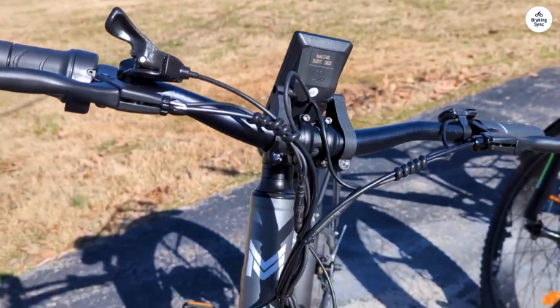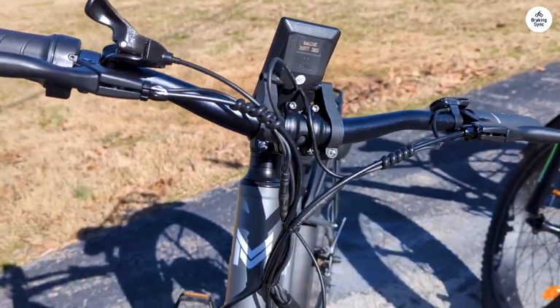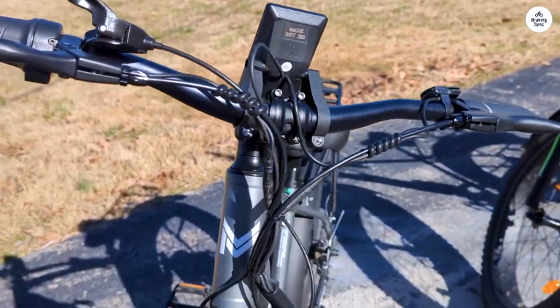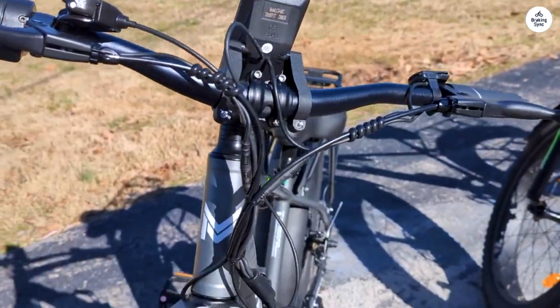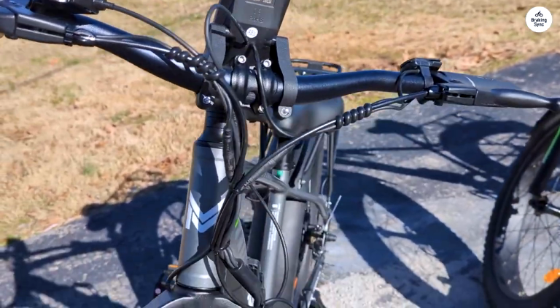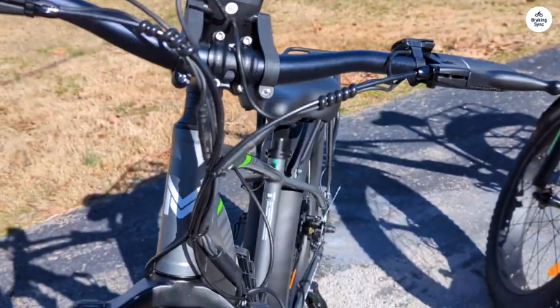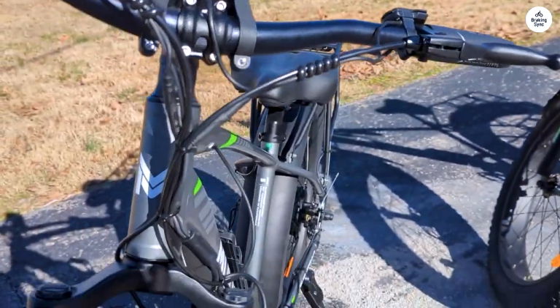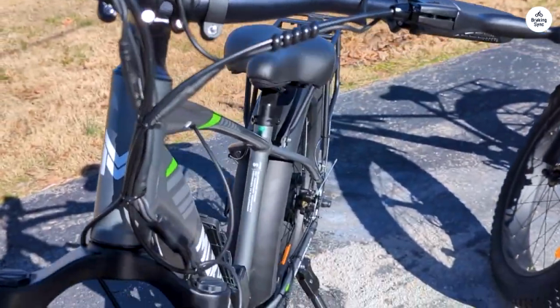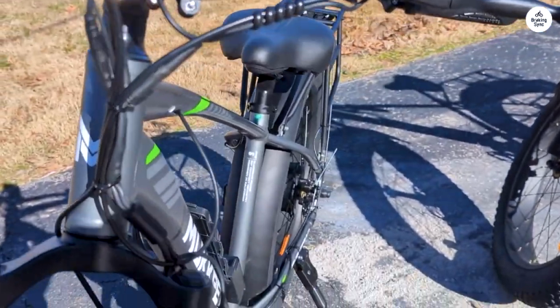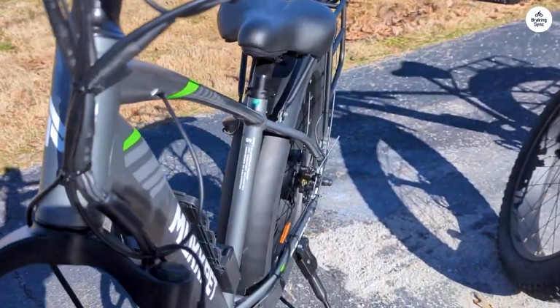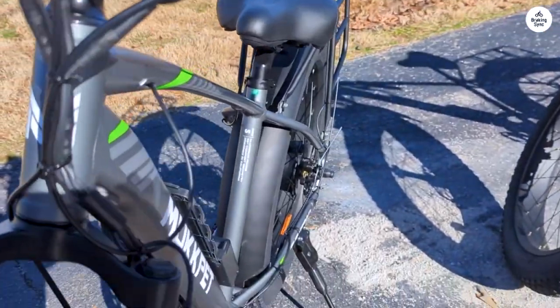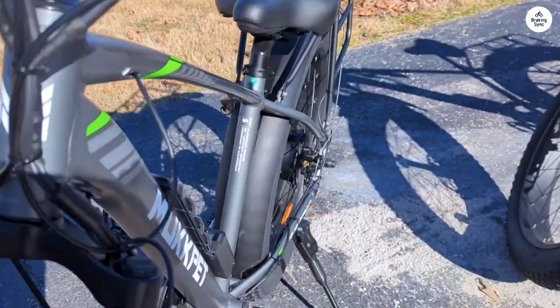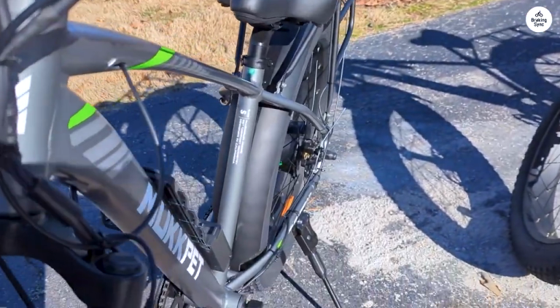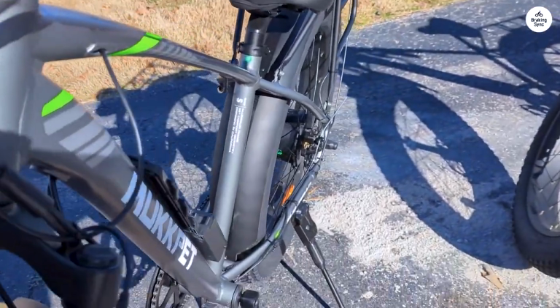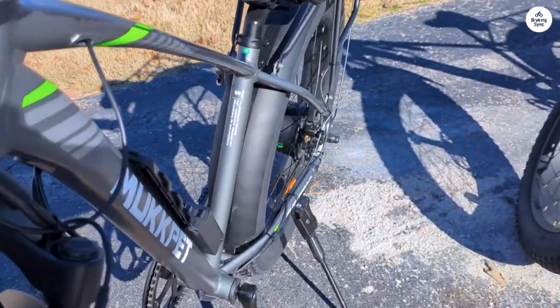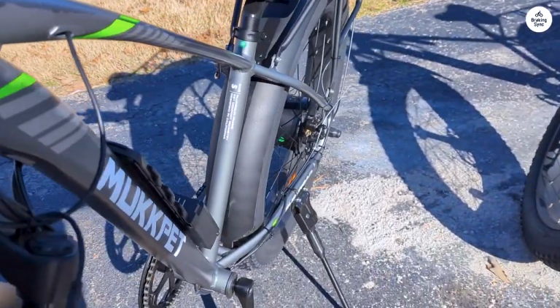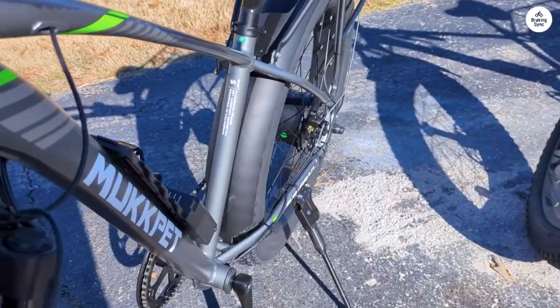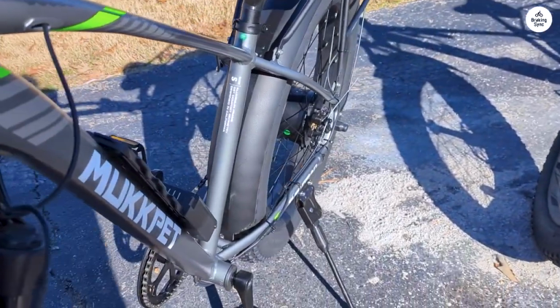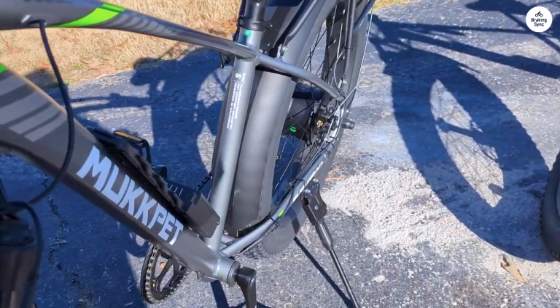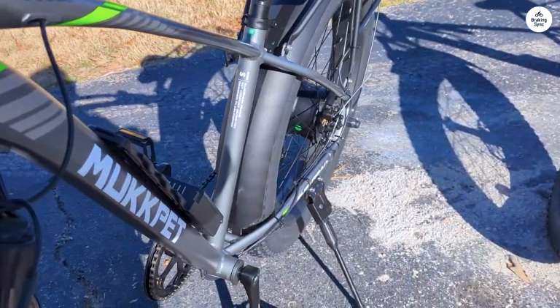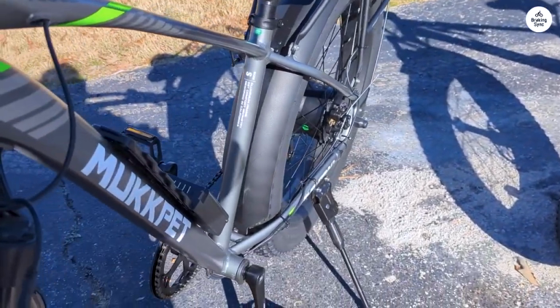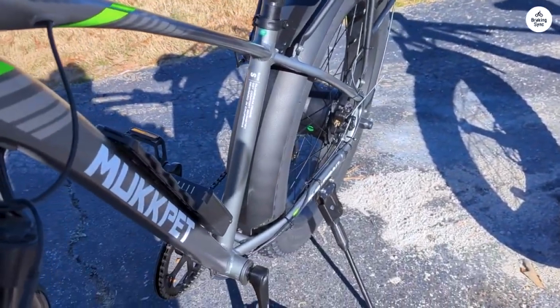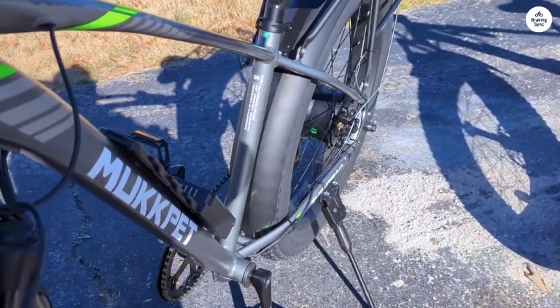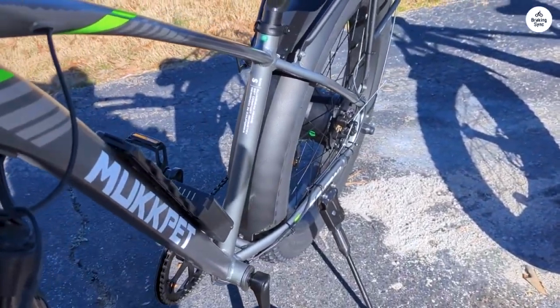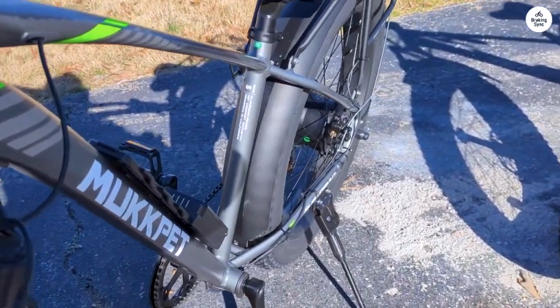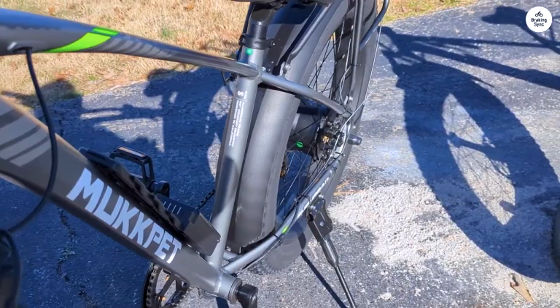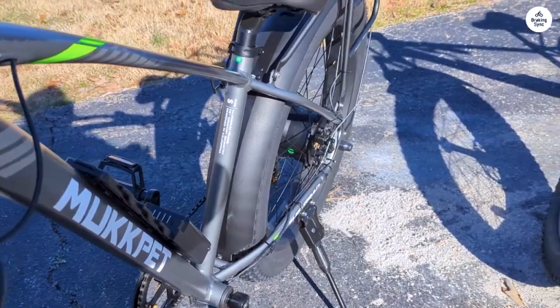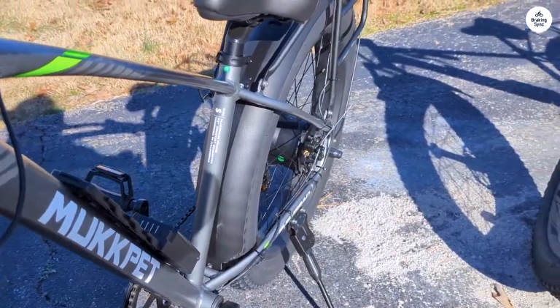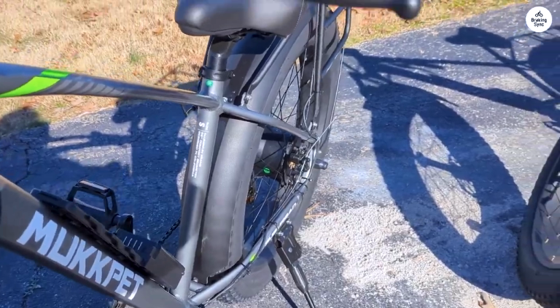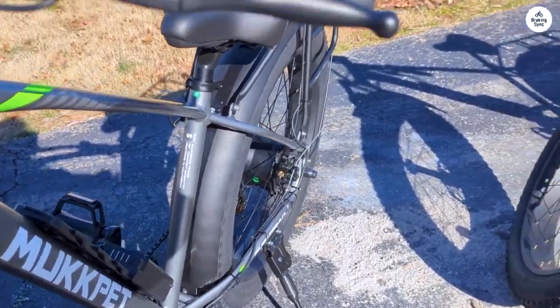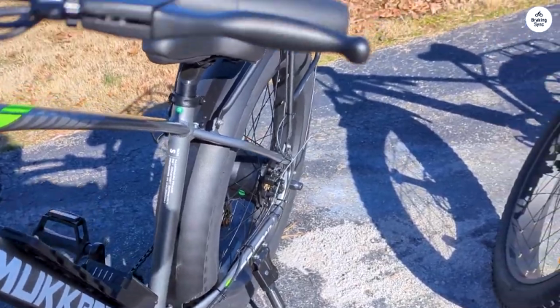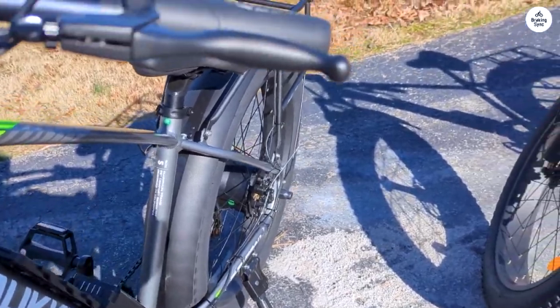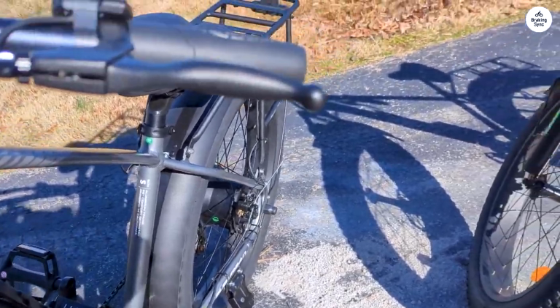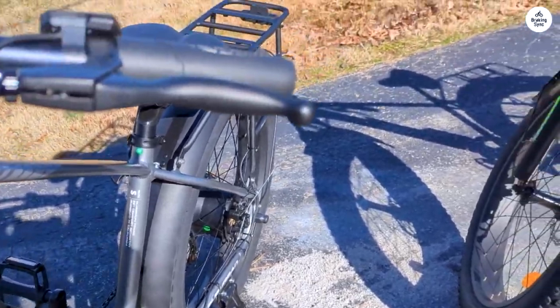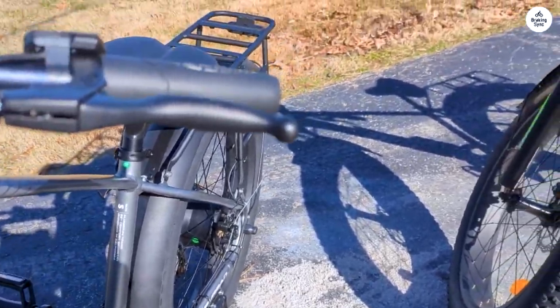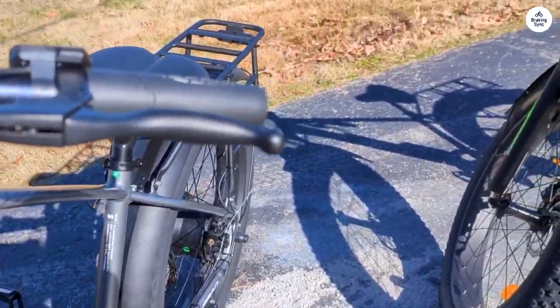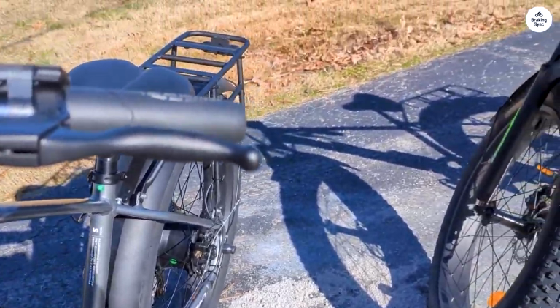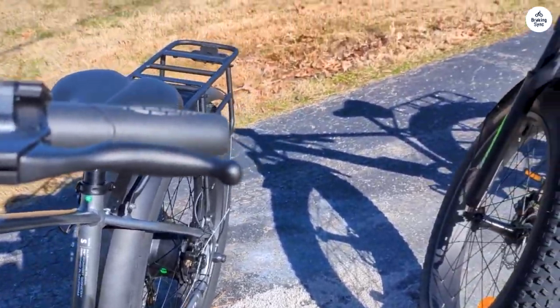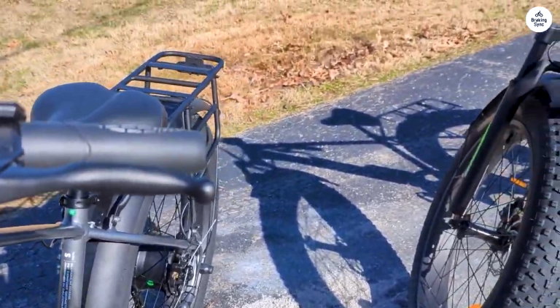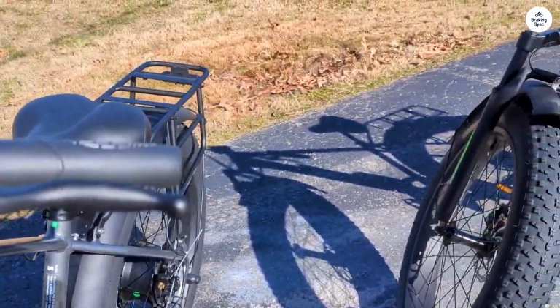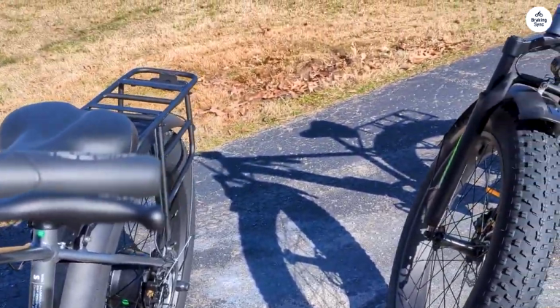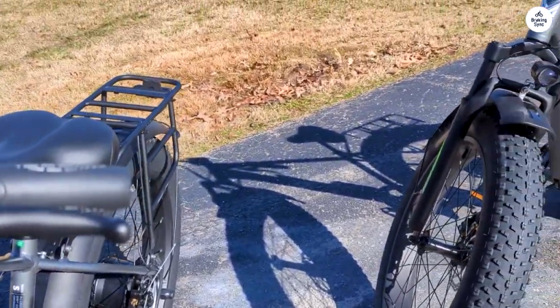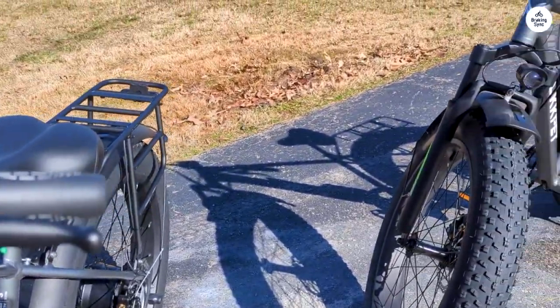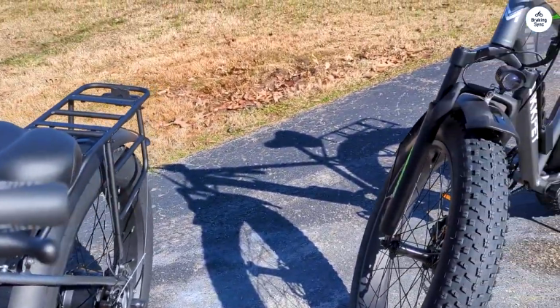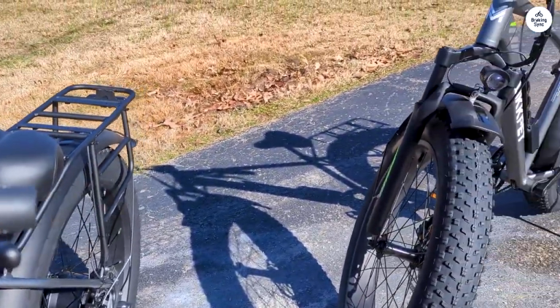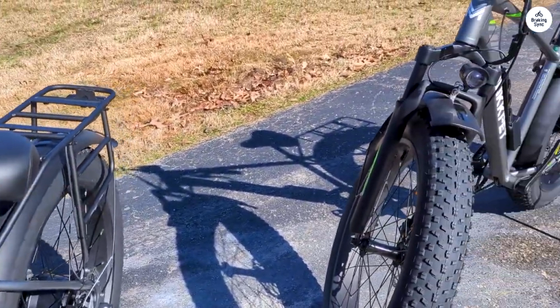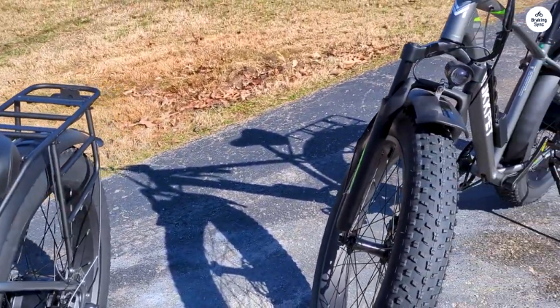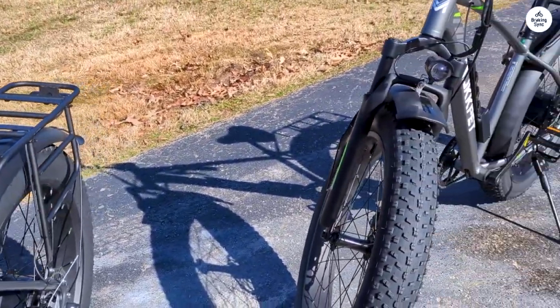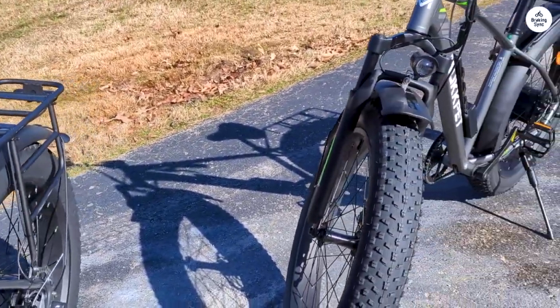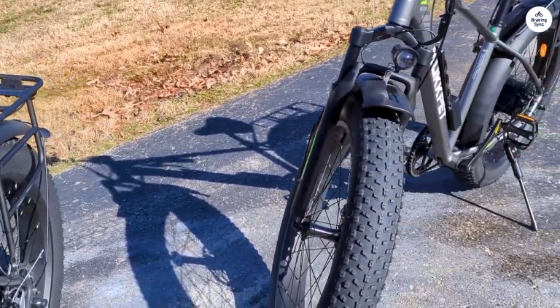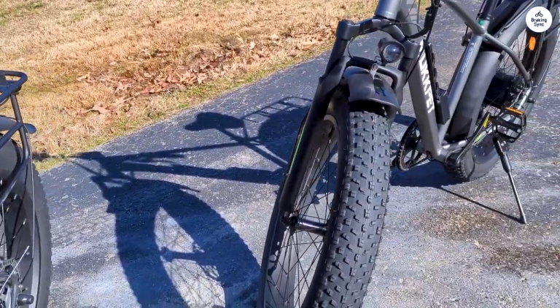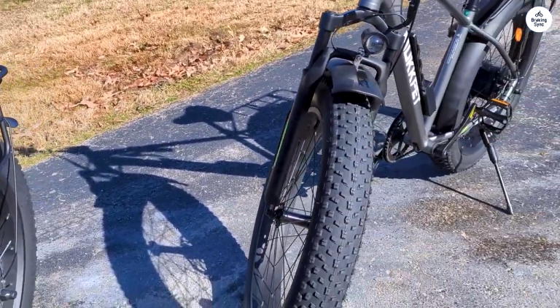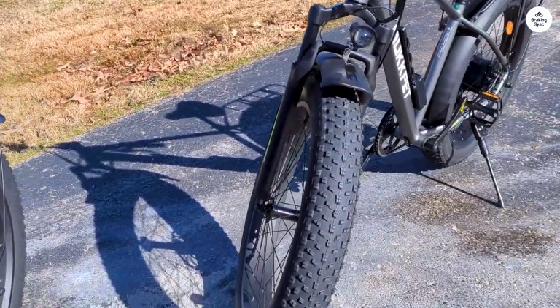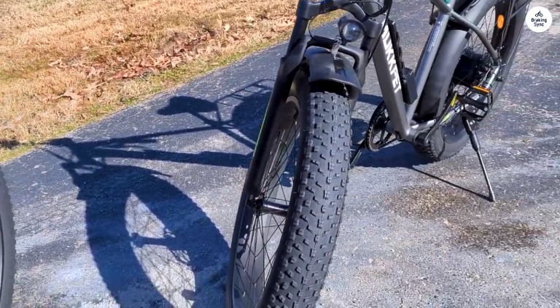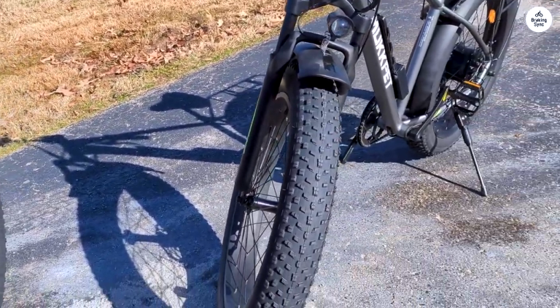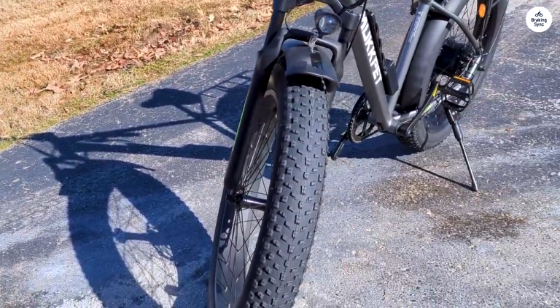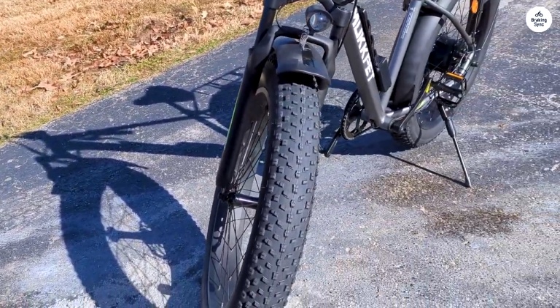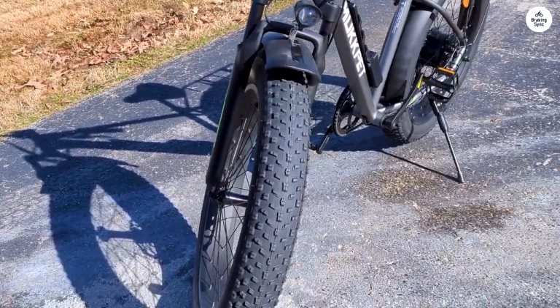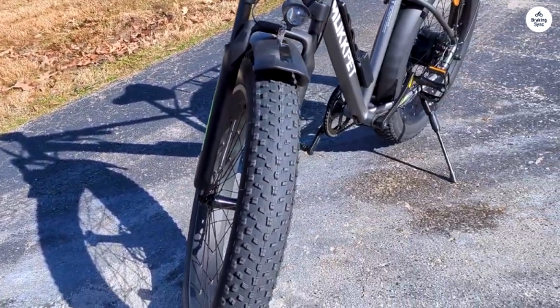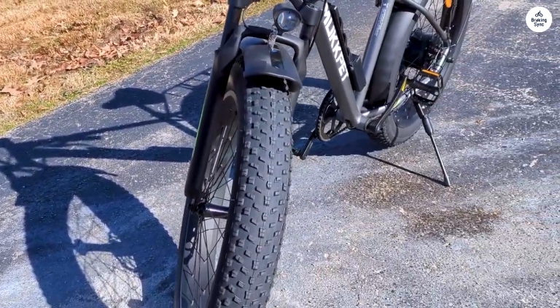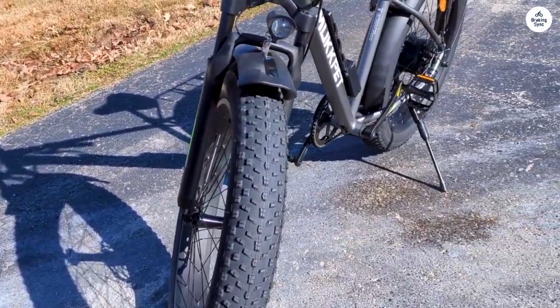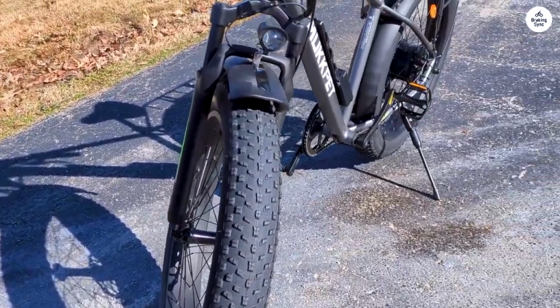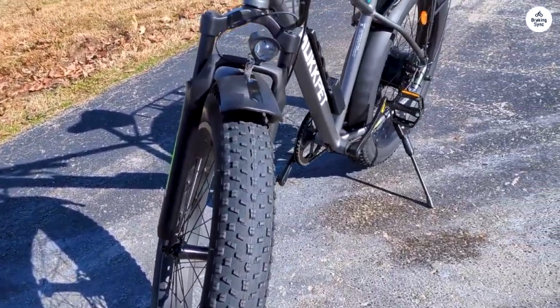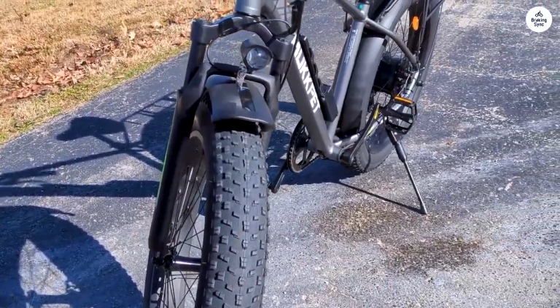This bike delivers on its promises of speed and style, and I highly recommend it to anyone seeking a thrilling and safe e-bike experience.